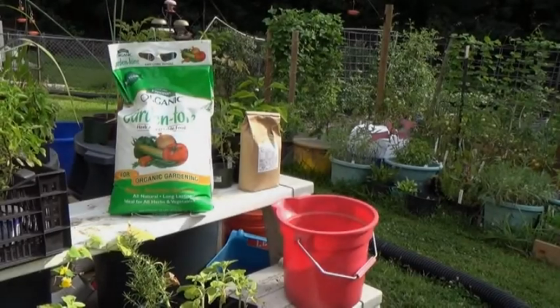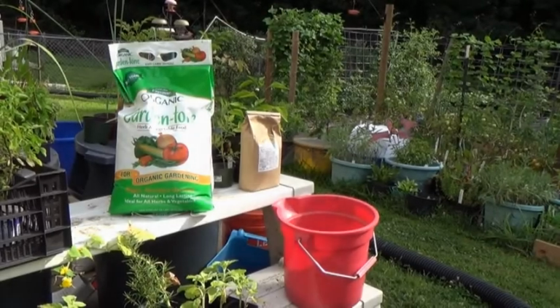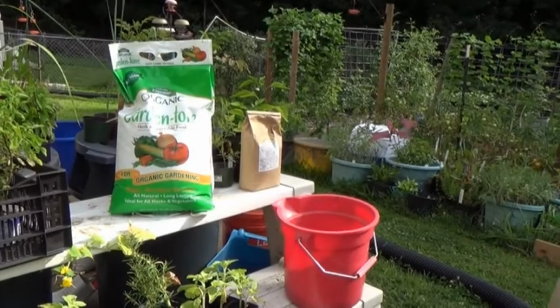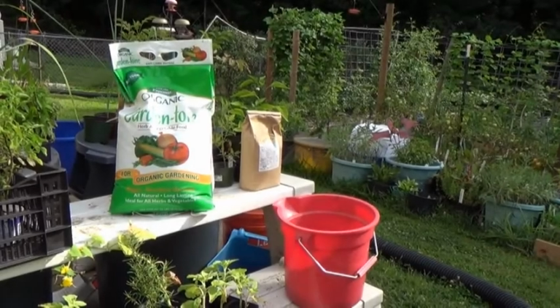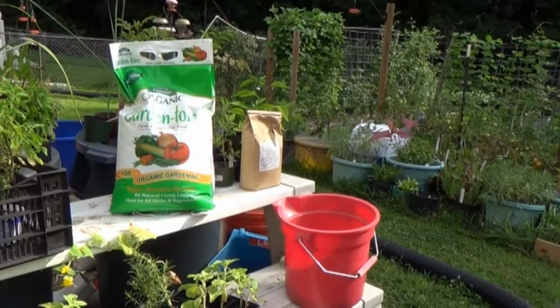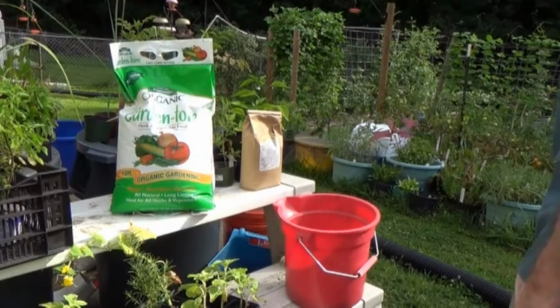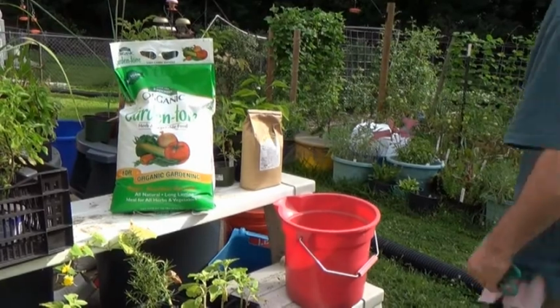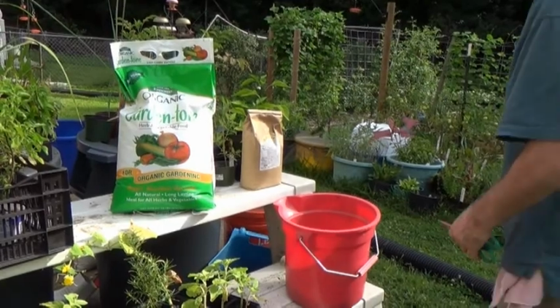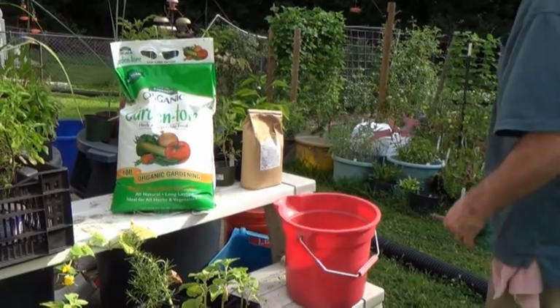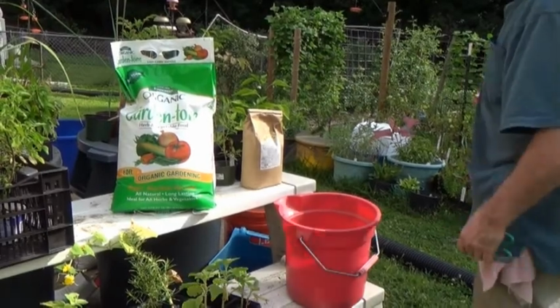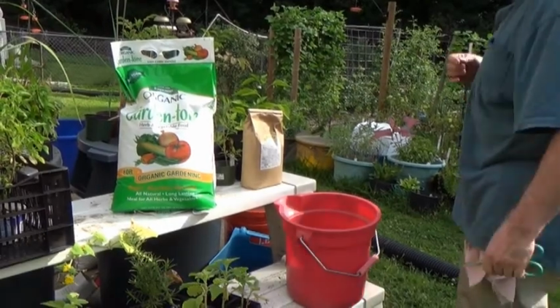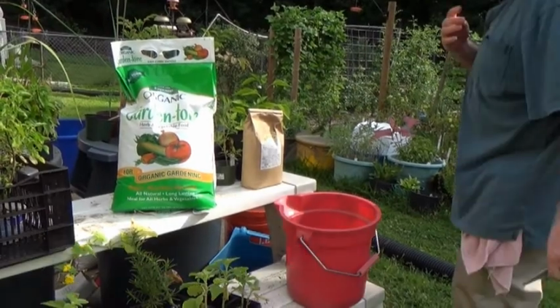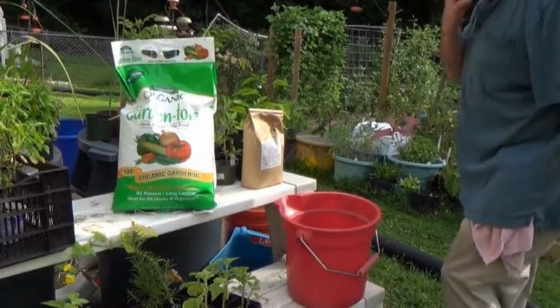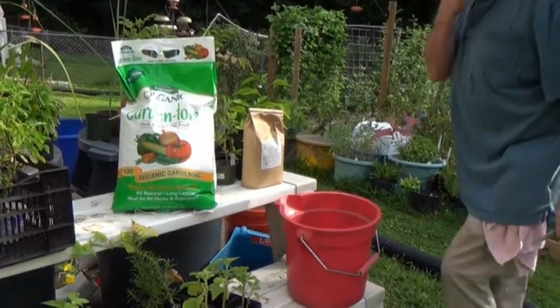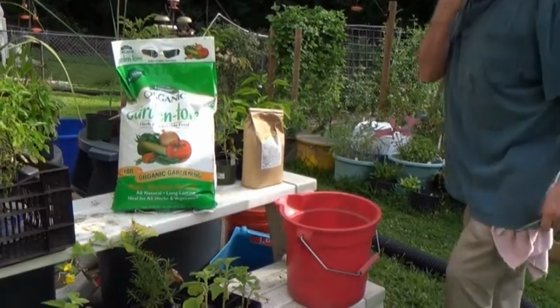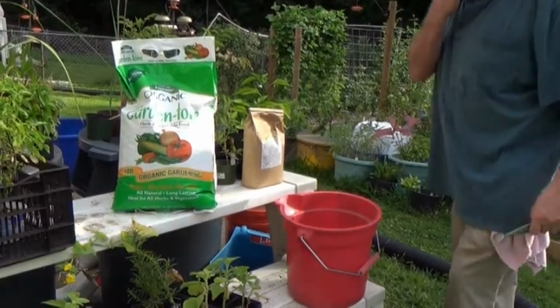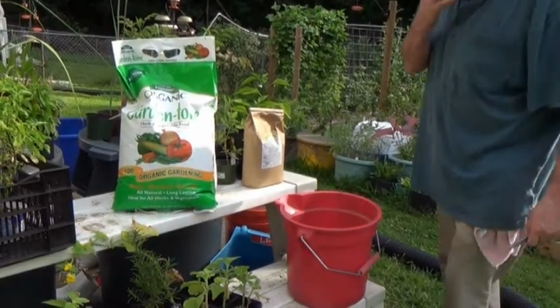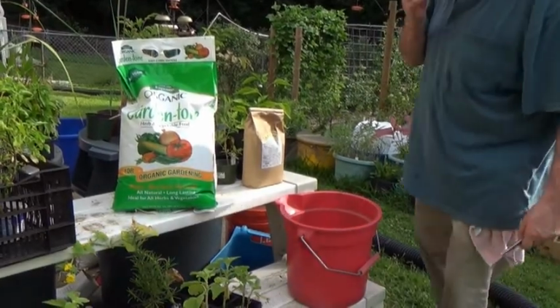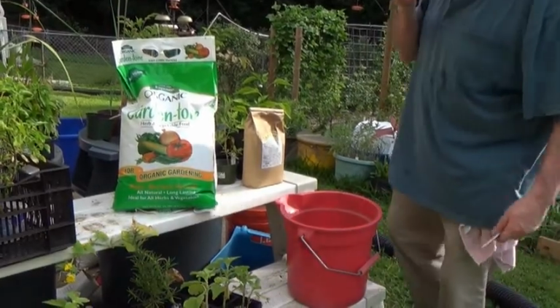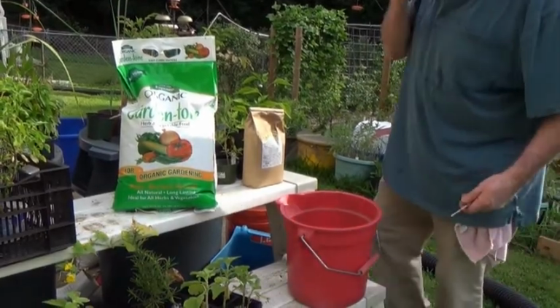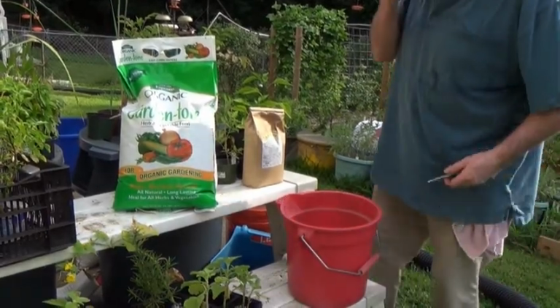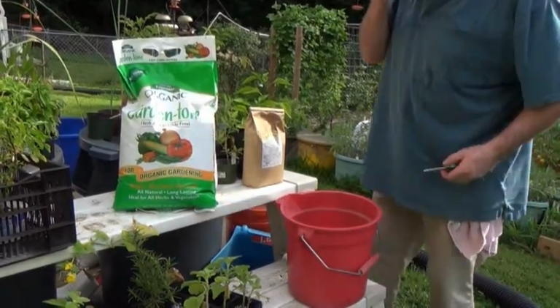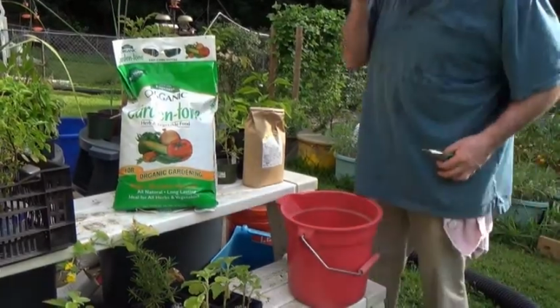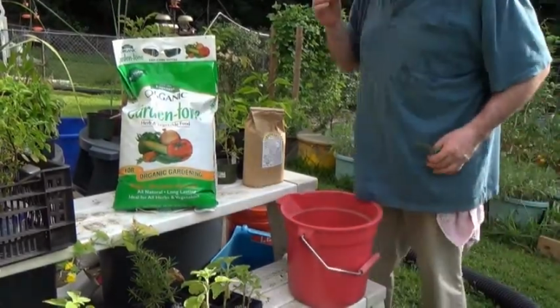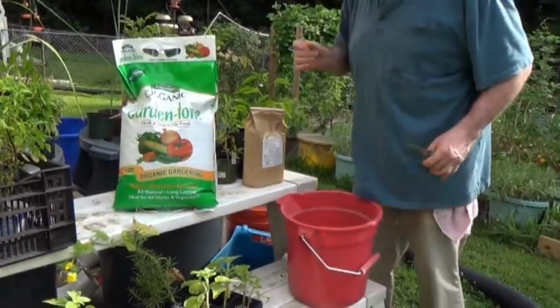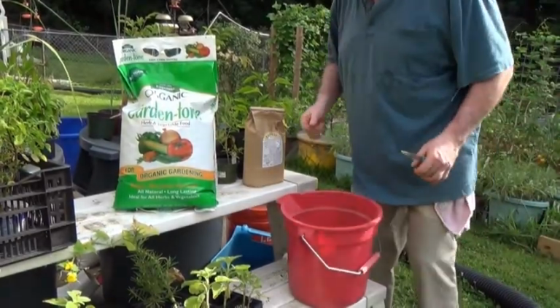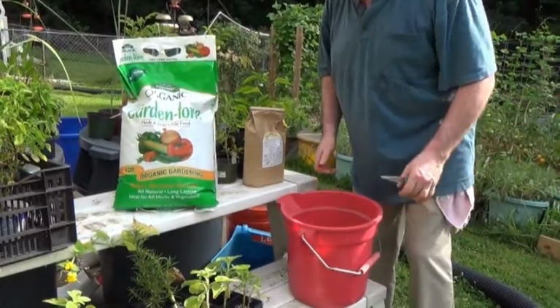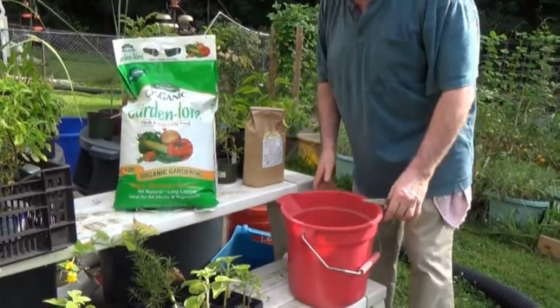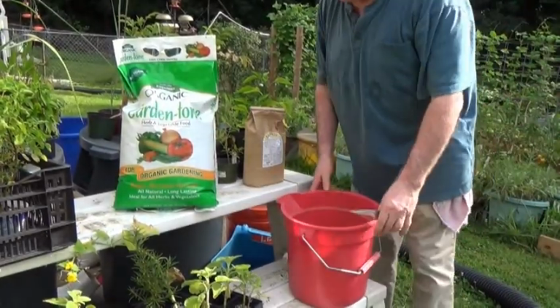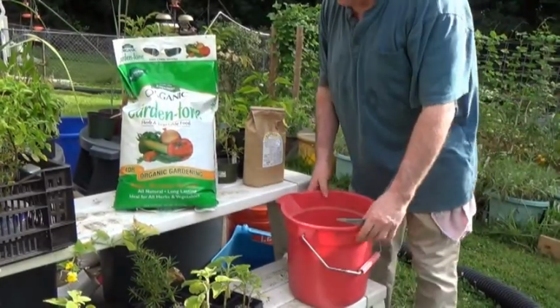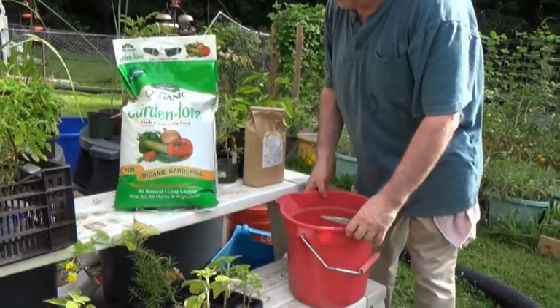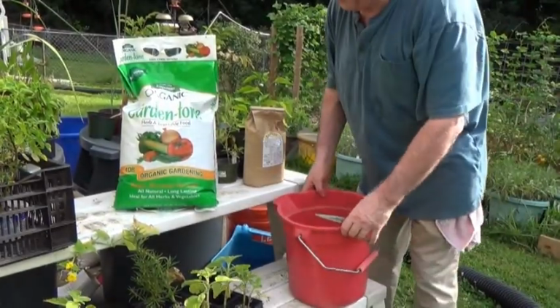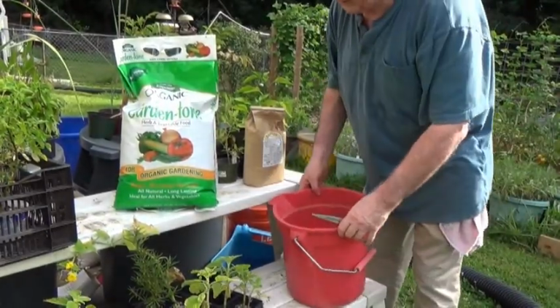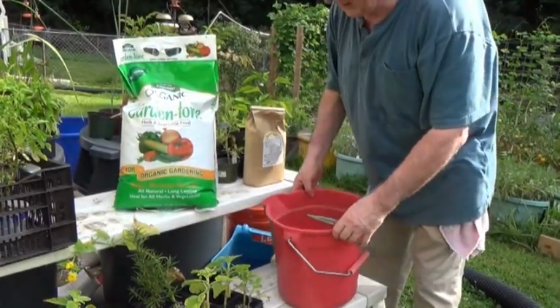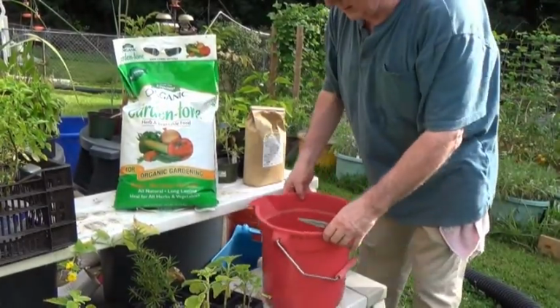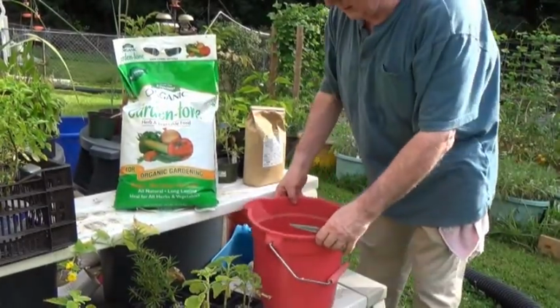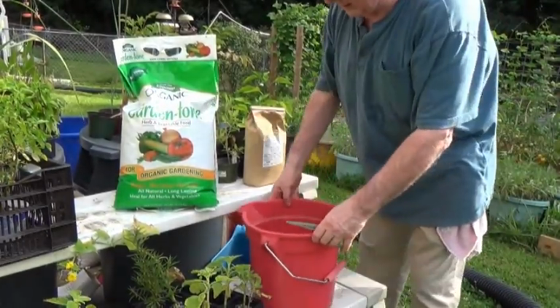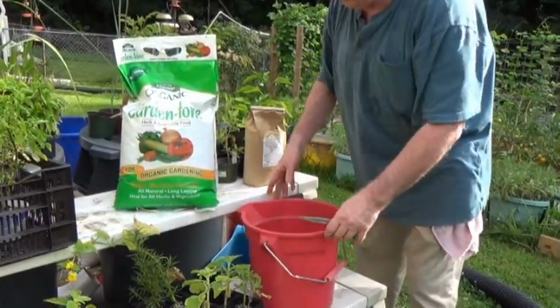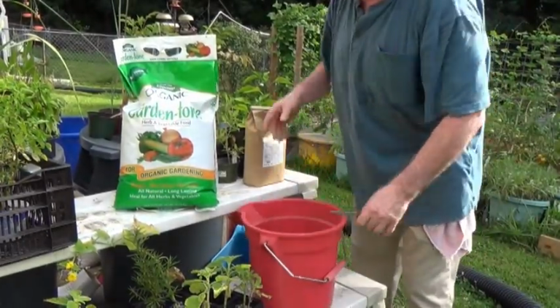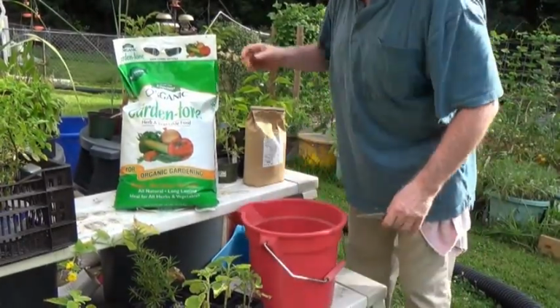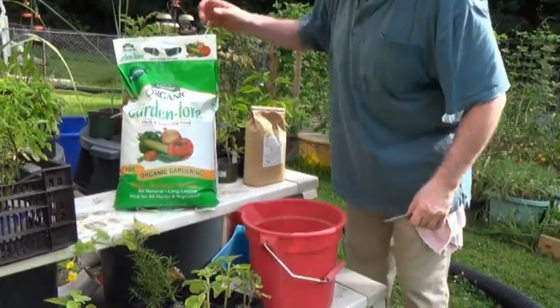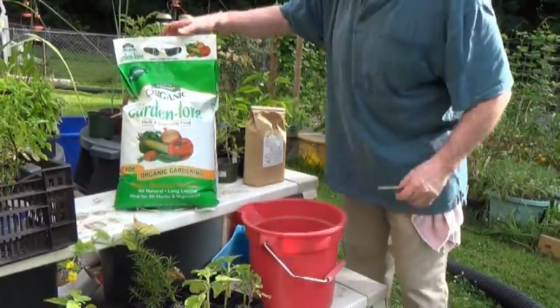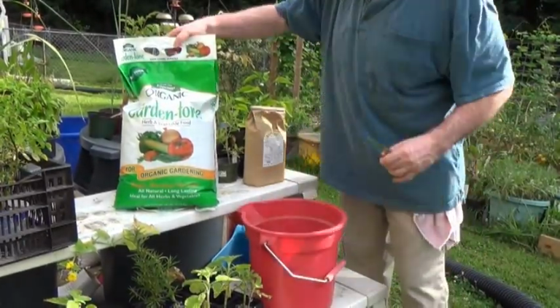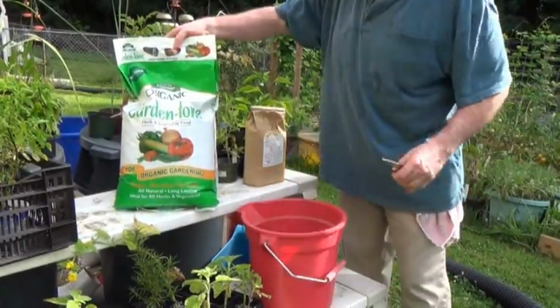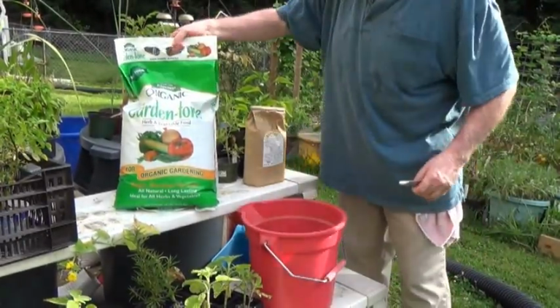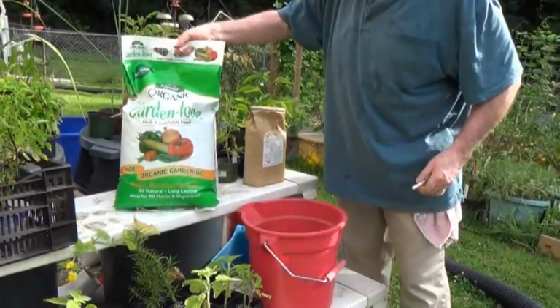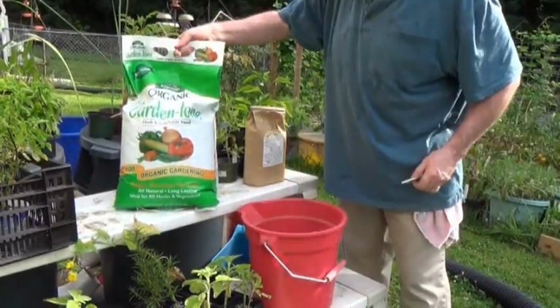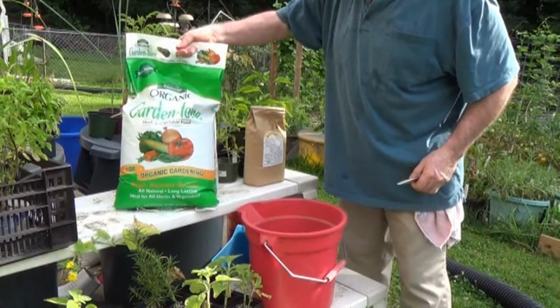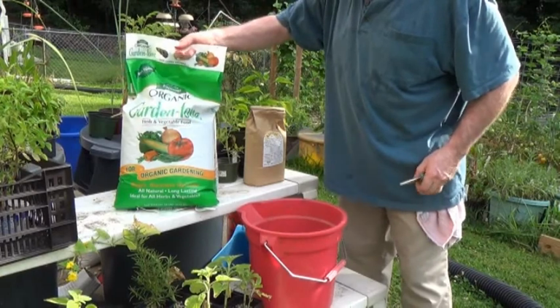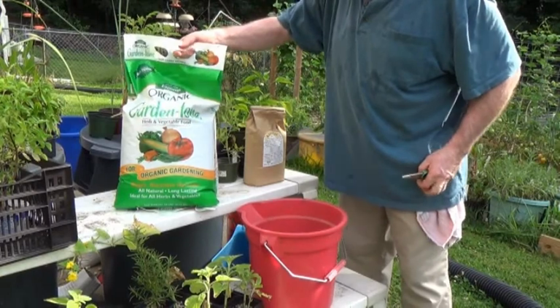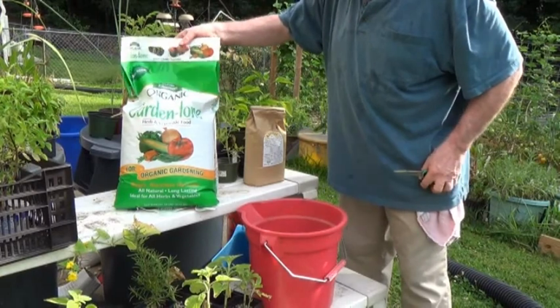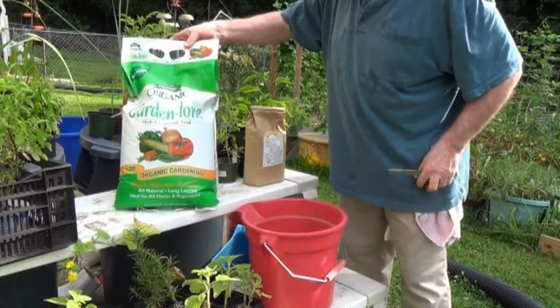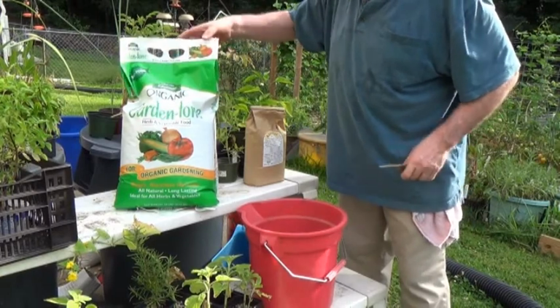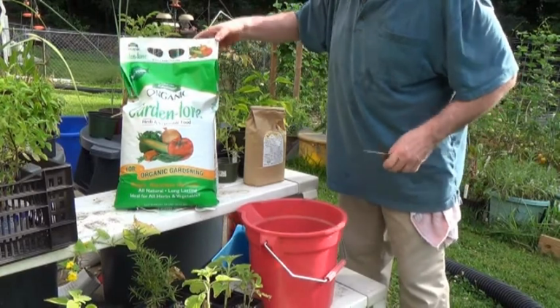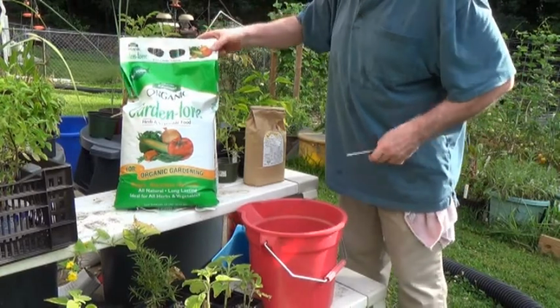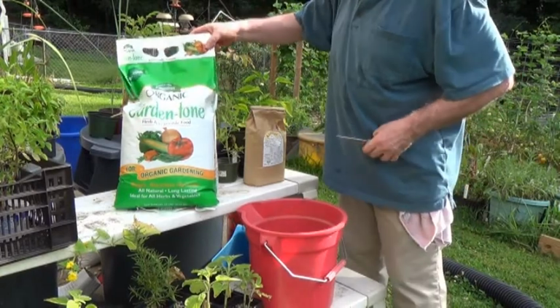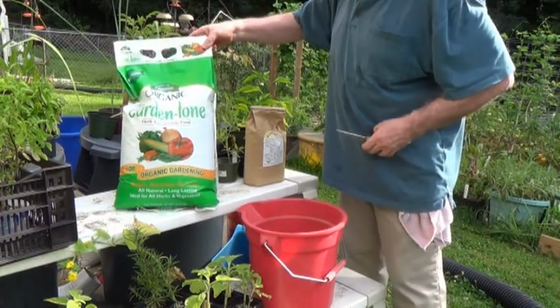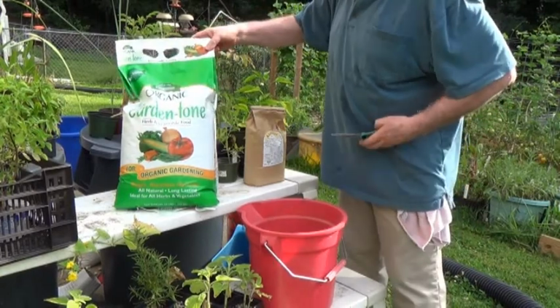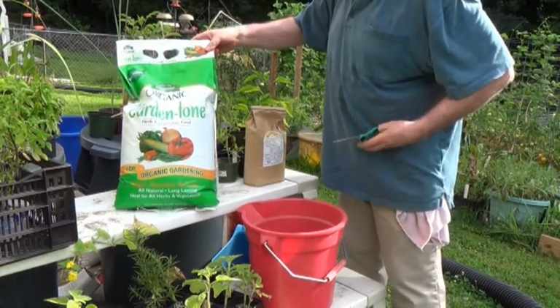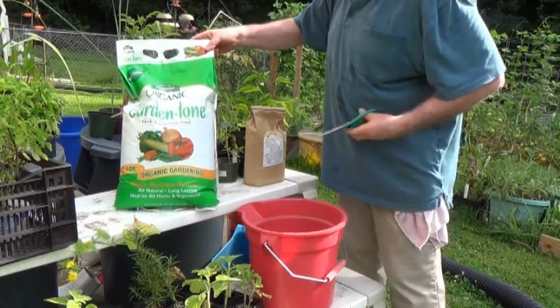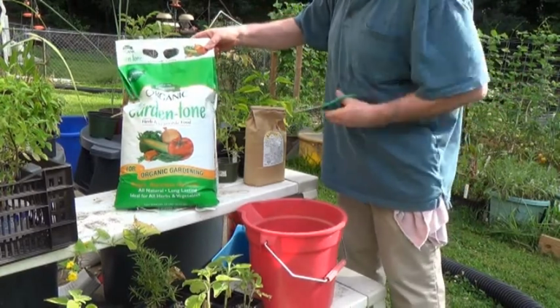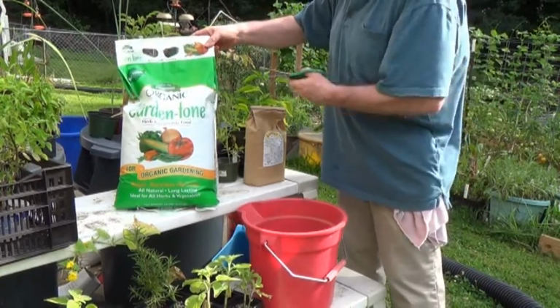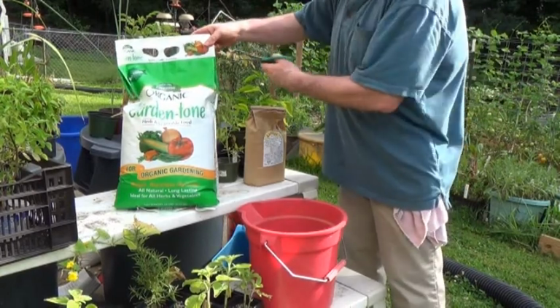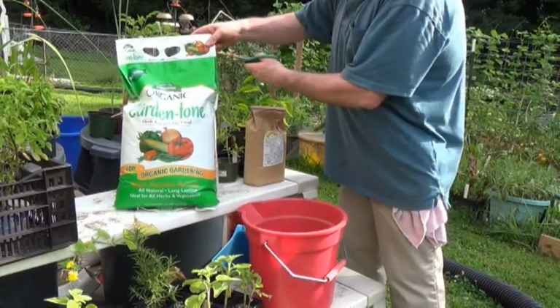Now I want to show you what I do — I'm going to go around and side-dress the garden, and show you how I put the initial fertilizers in when planting things.